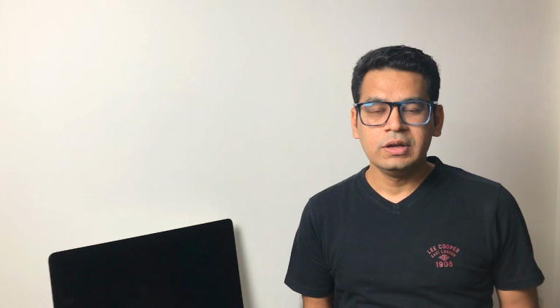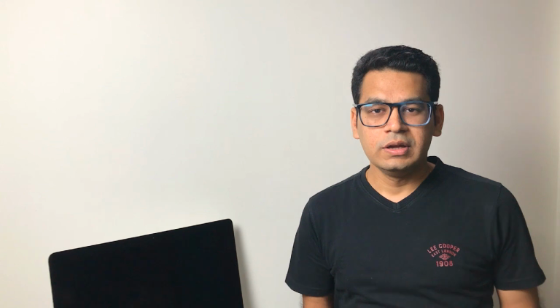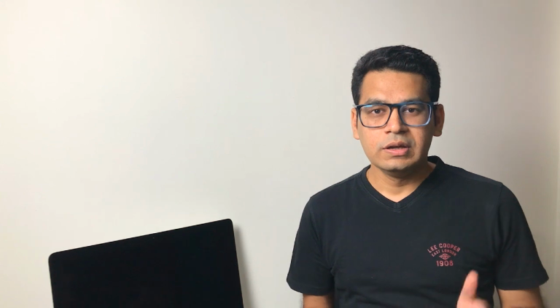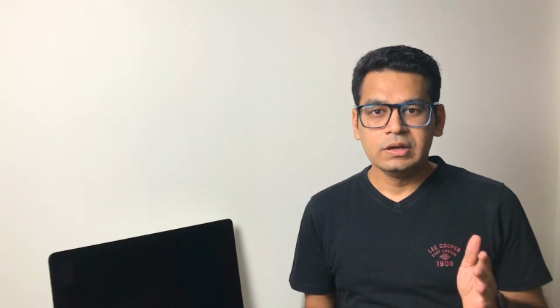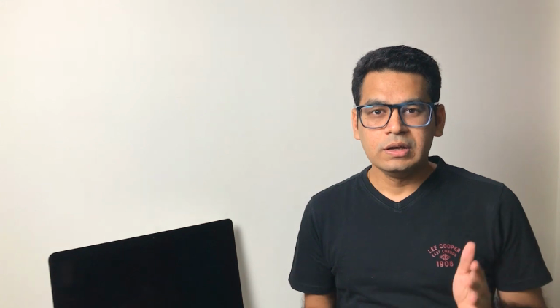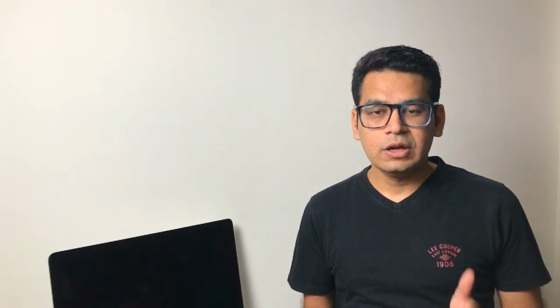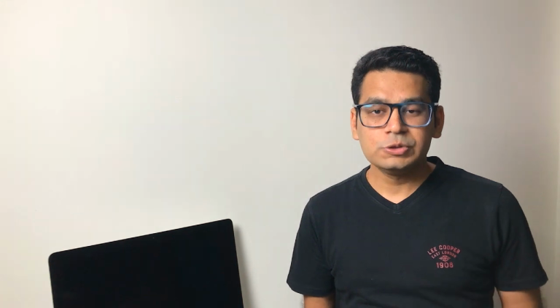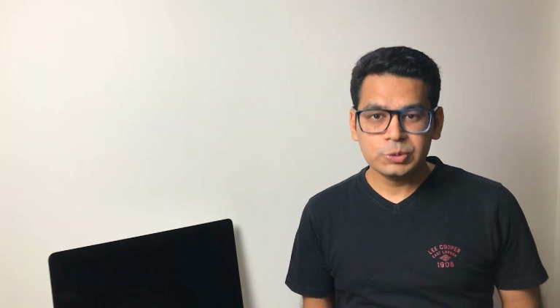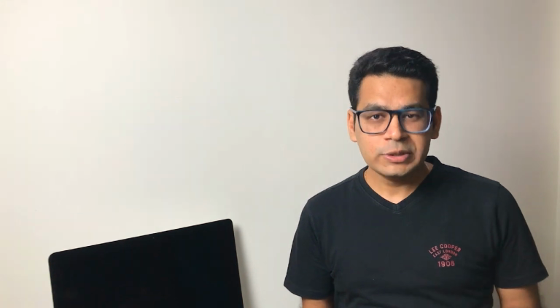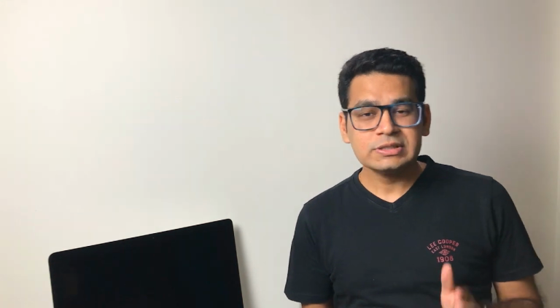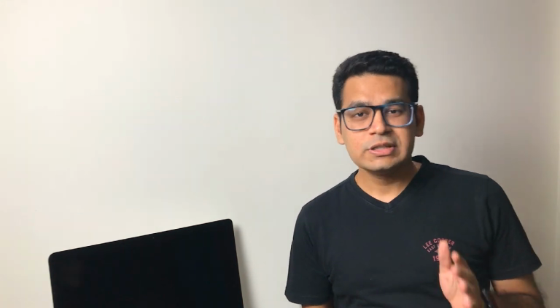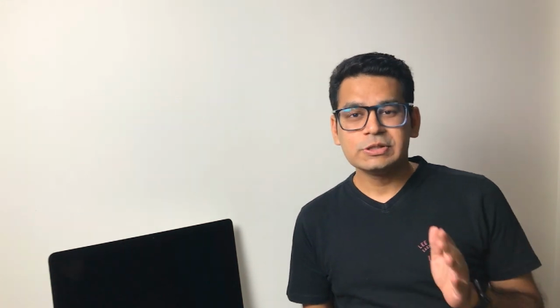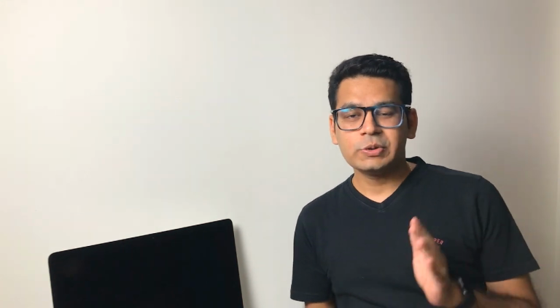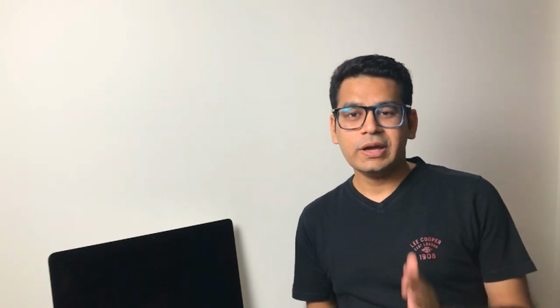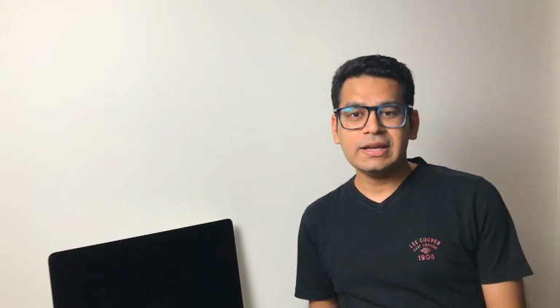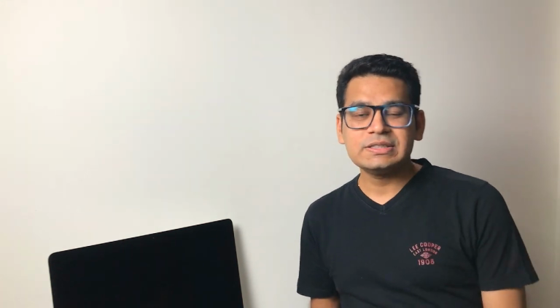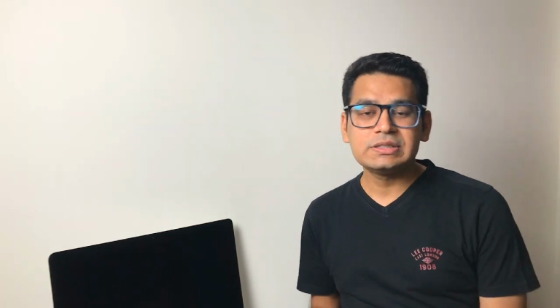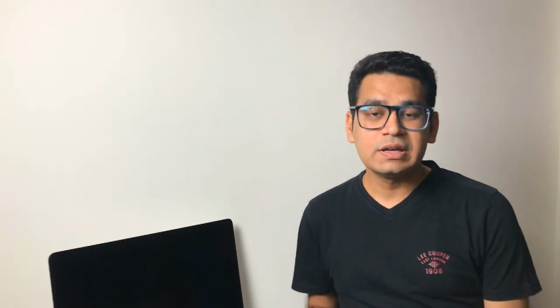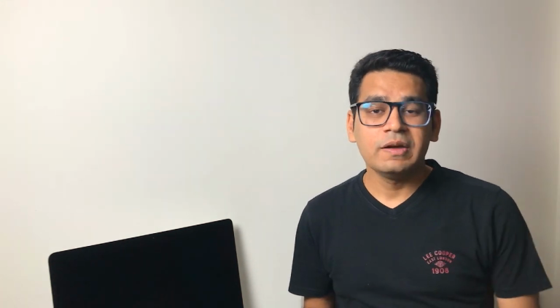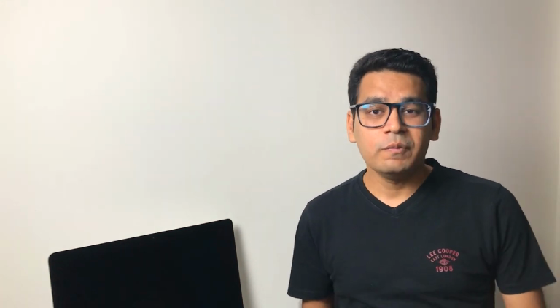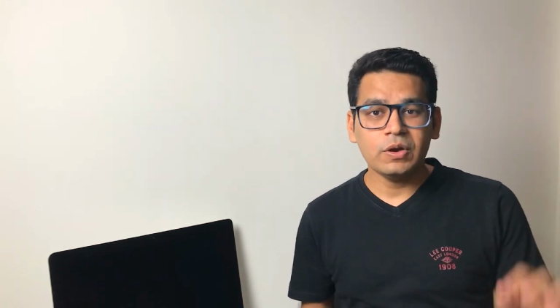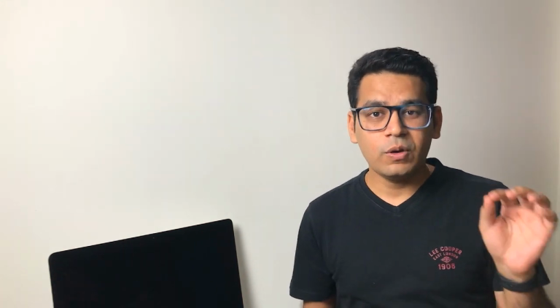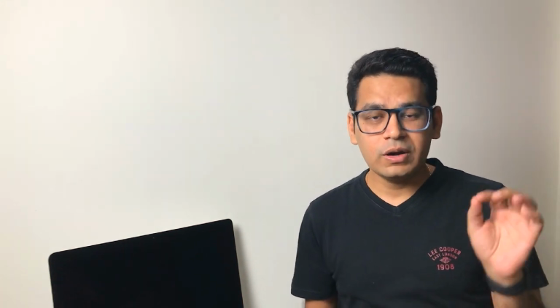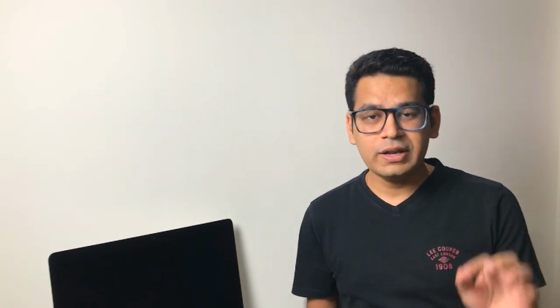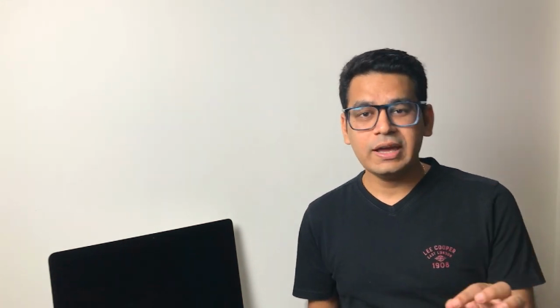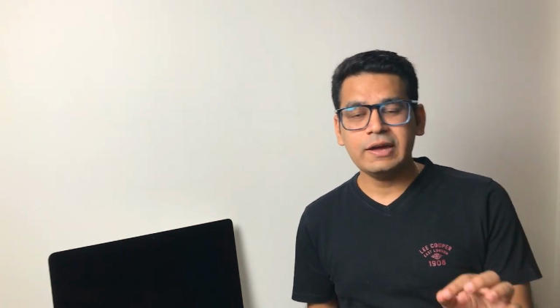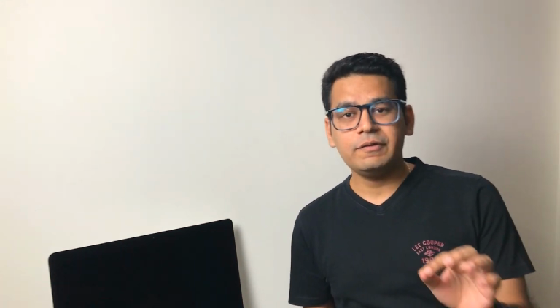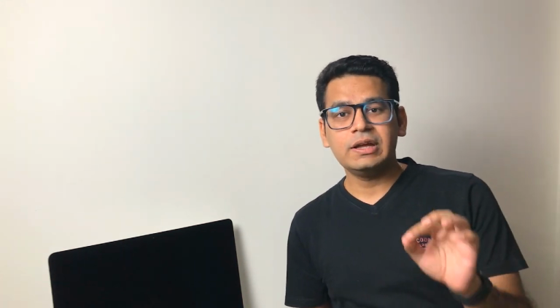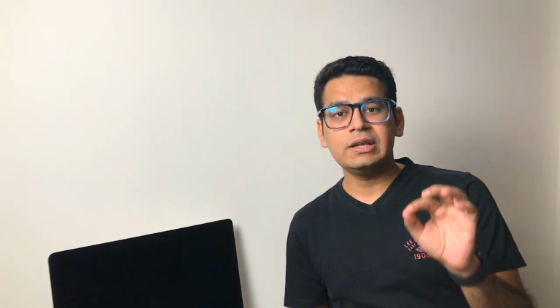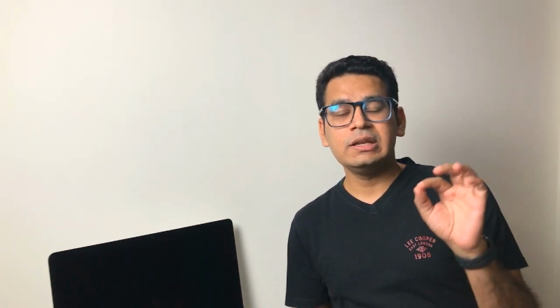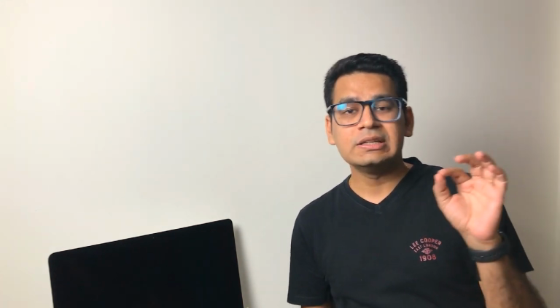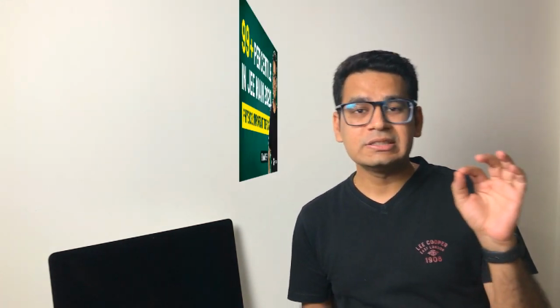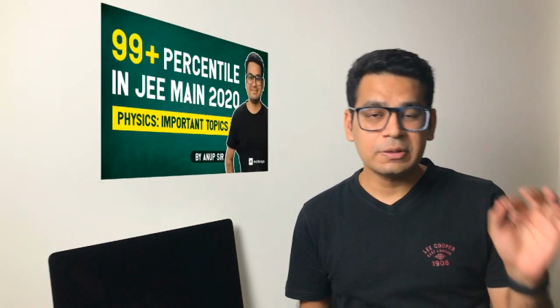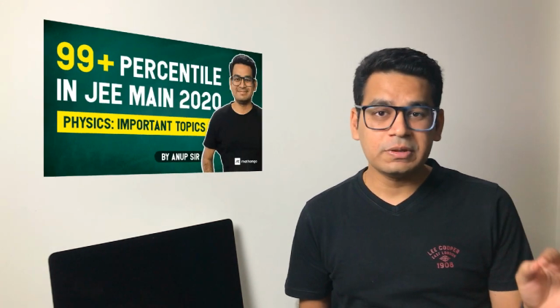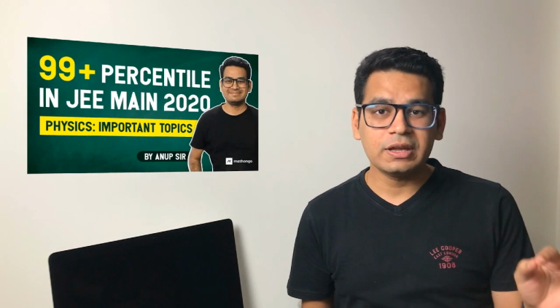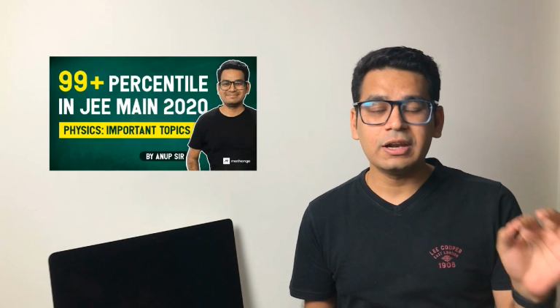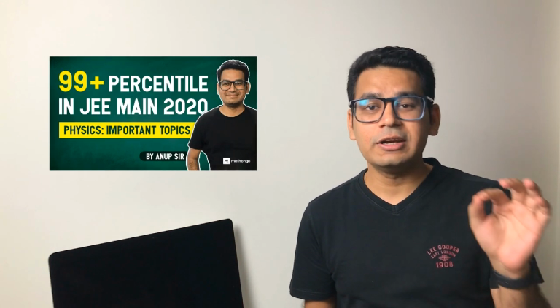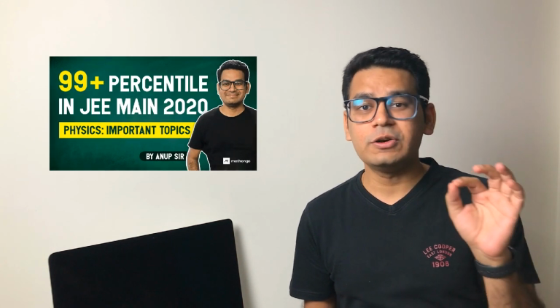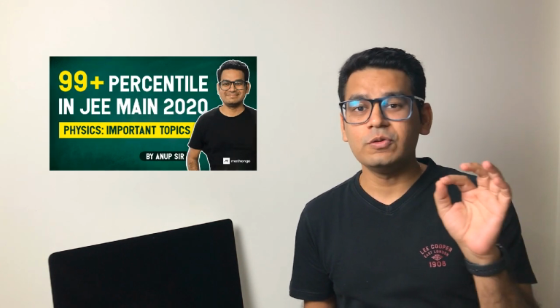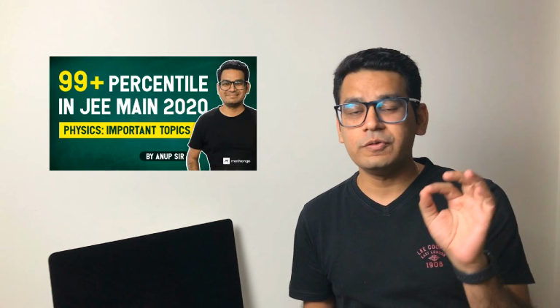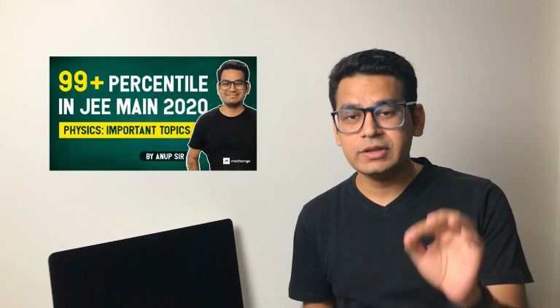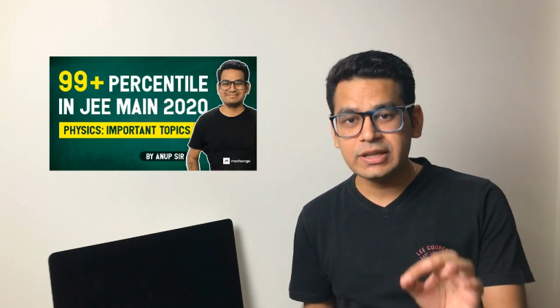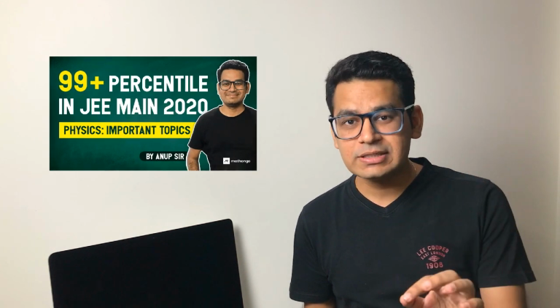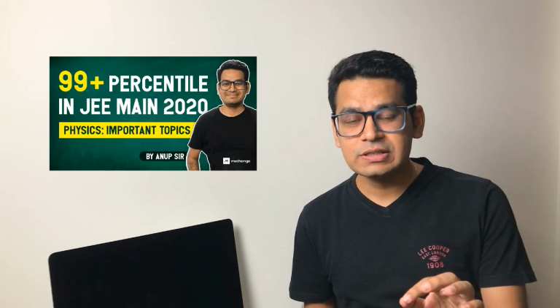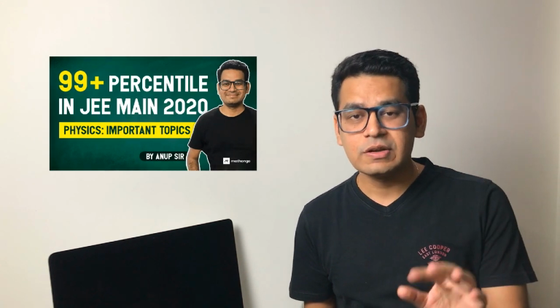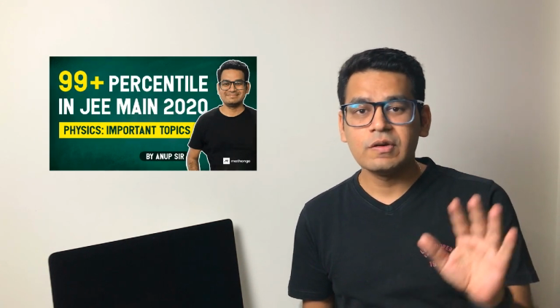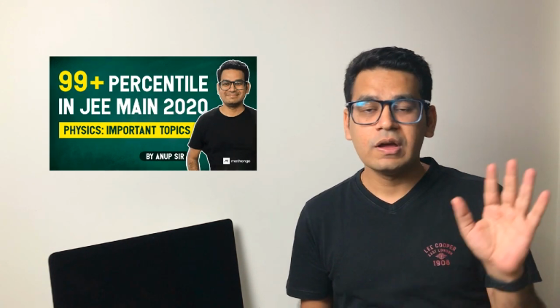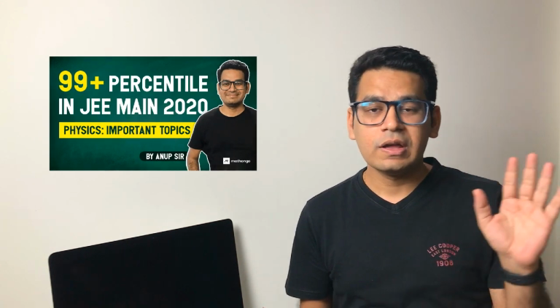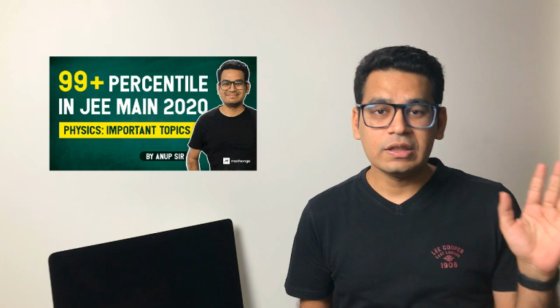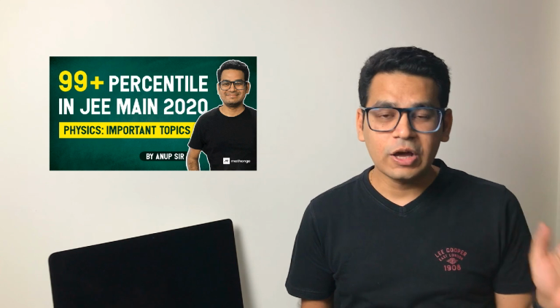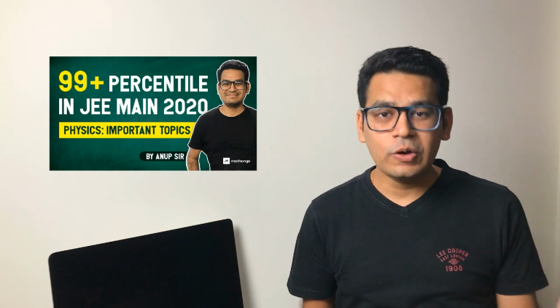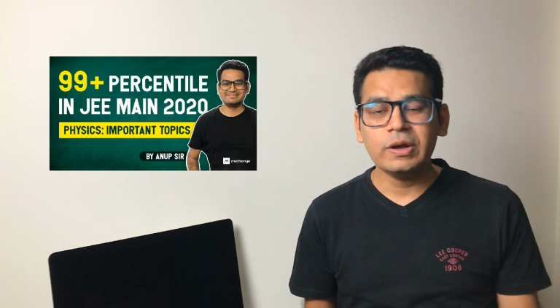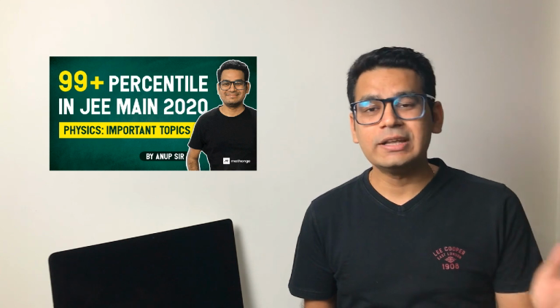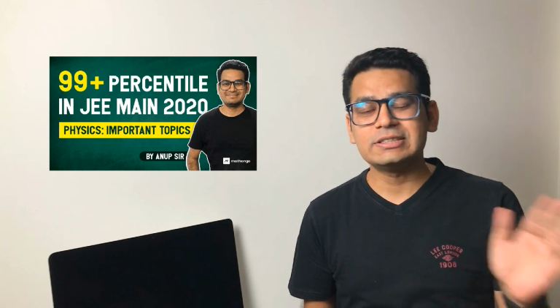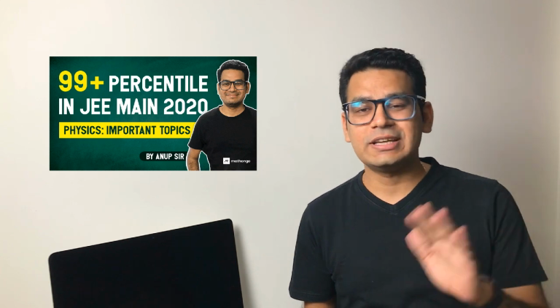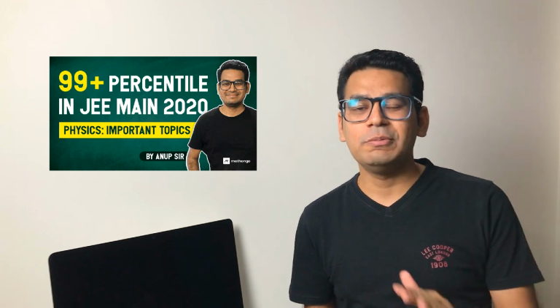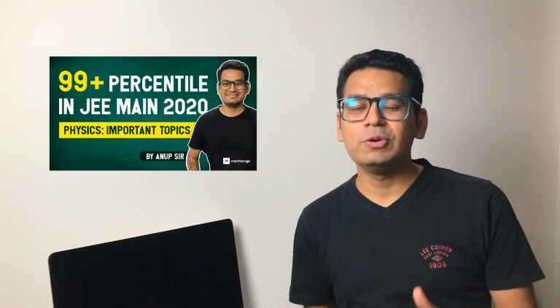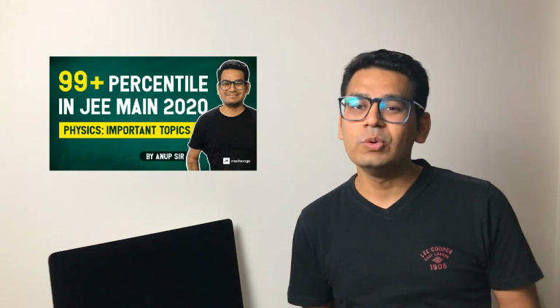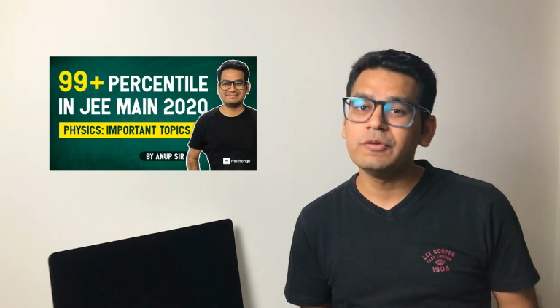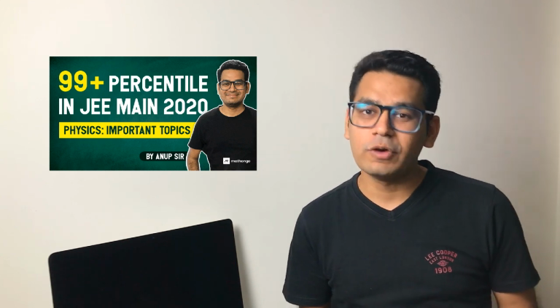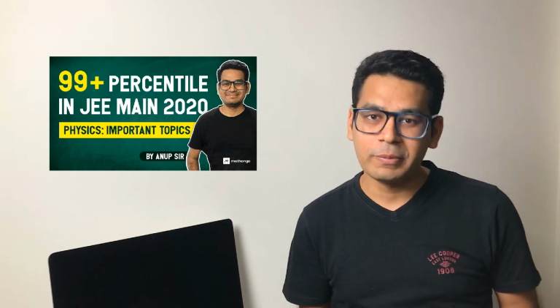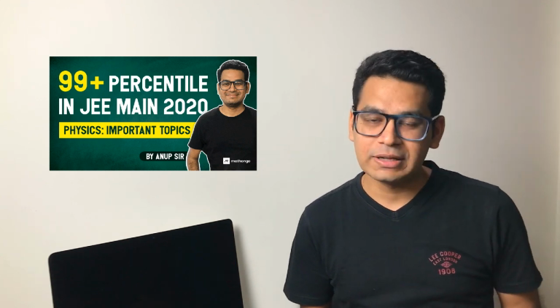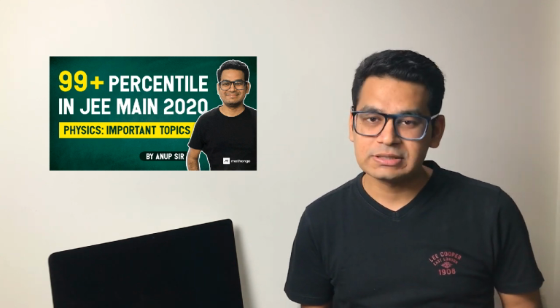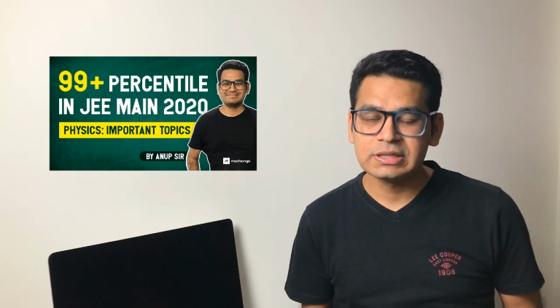Hello students, so as we already have done something related to physics, now it is time to do it for maths.